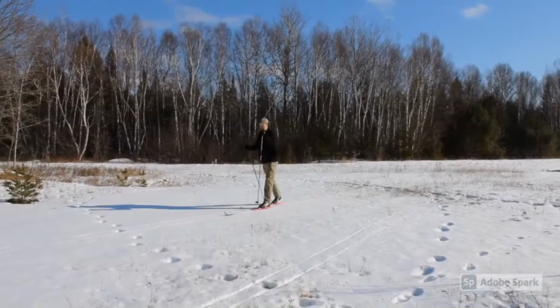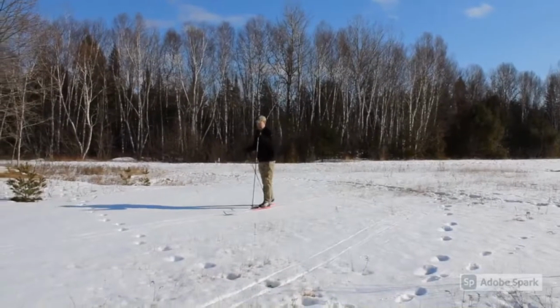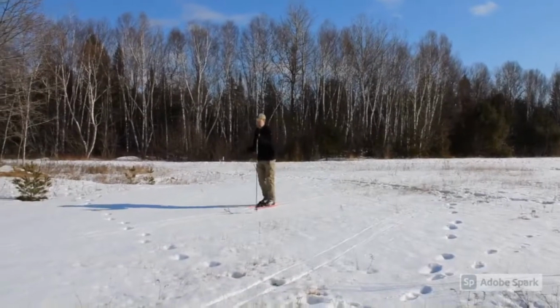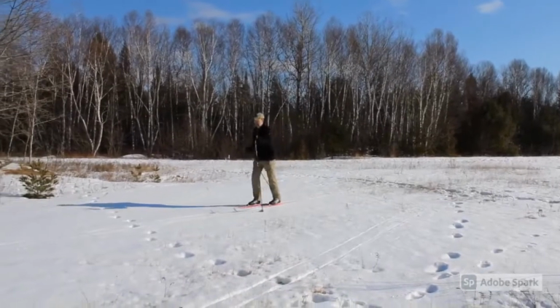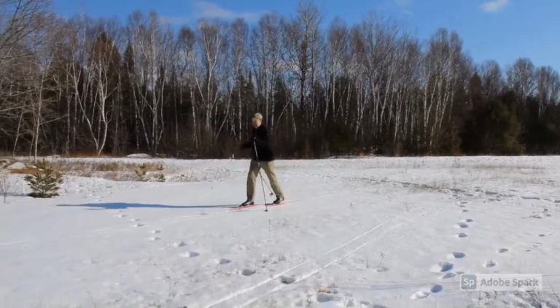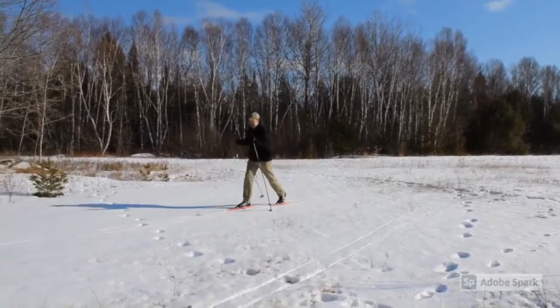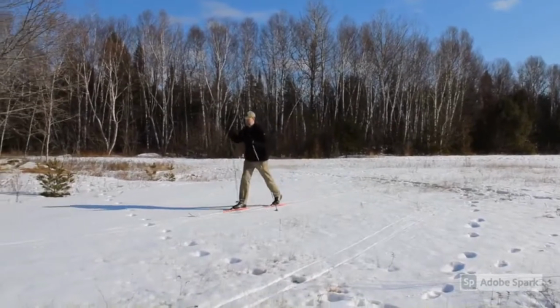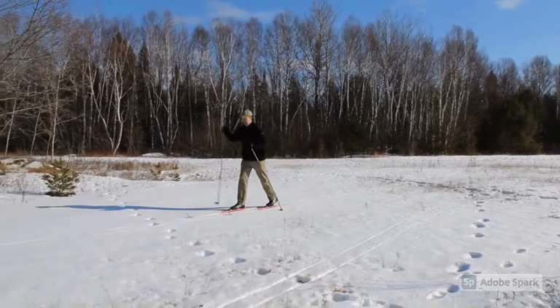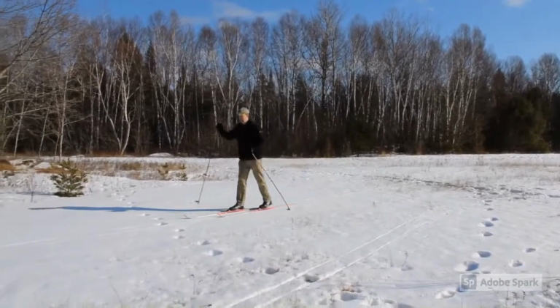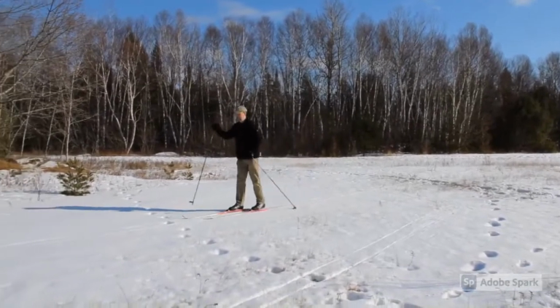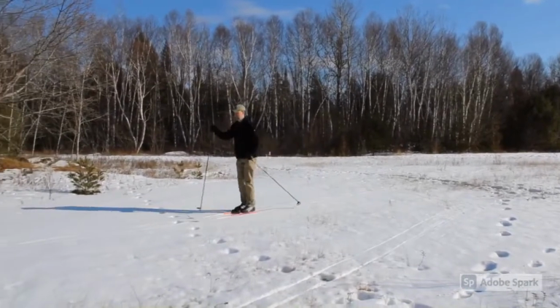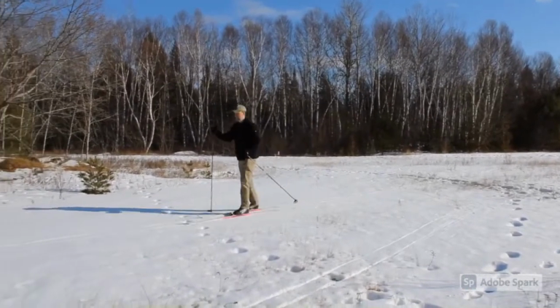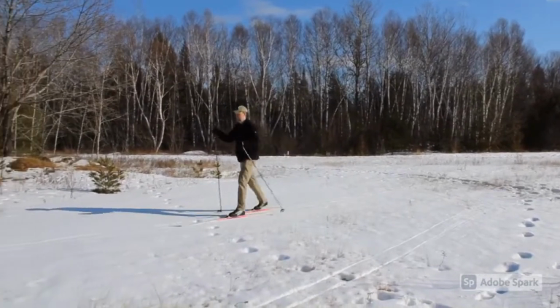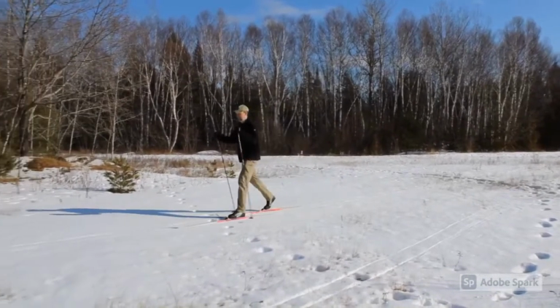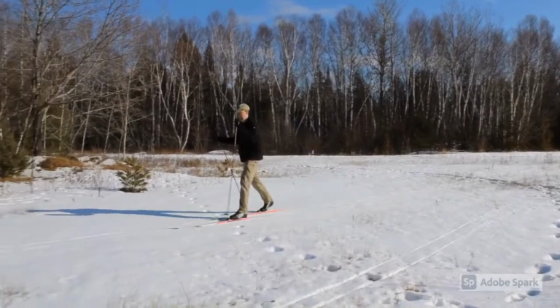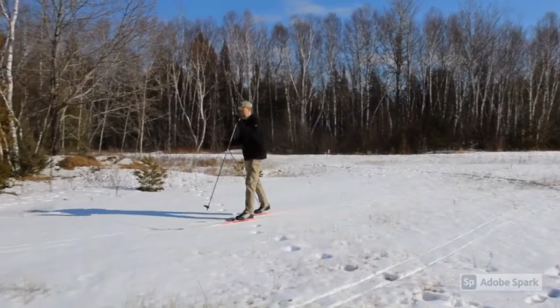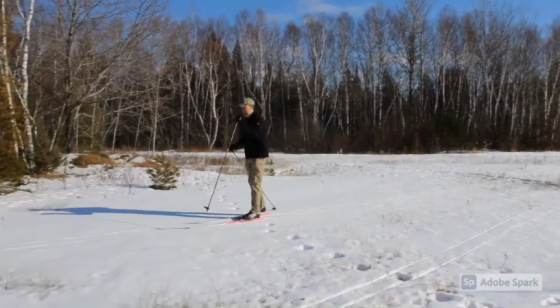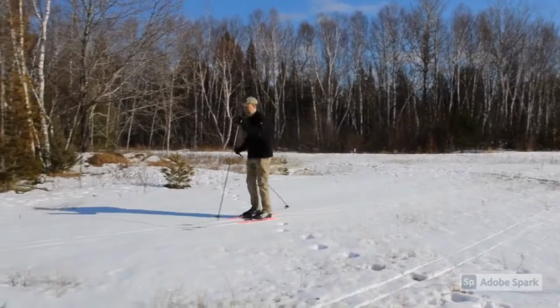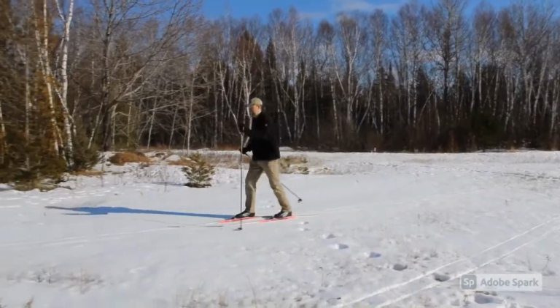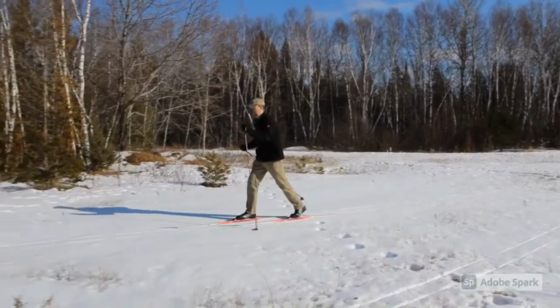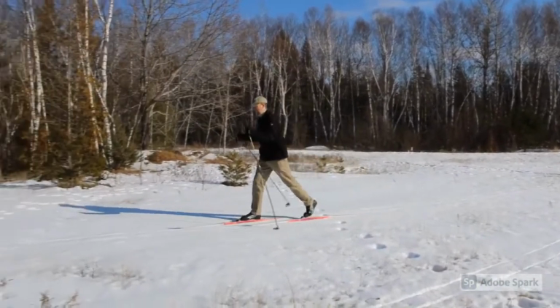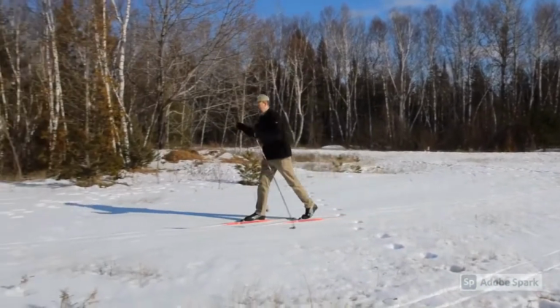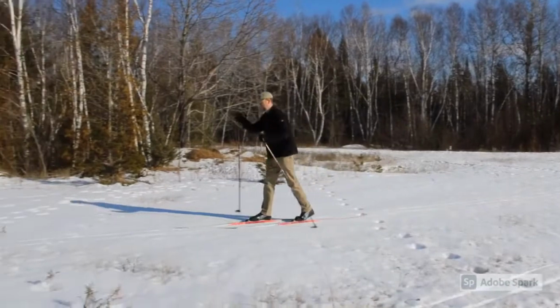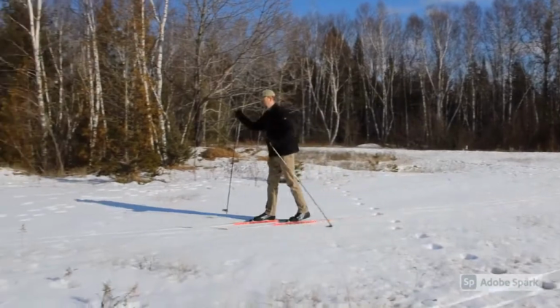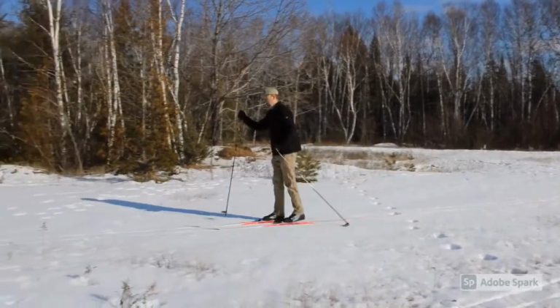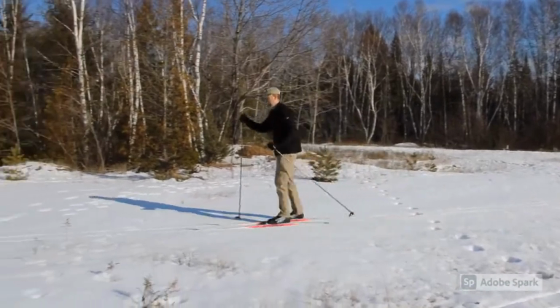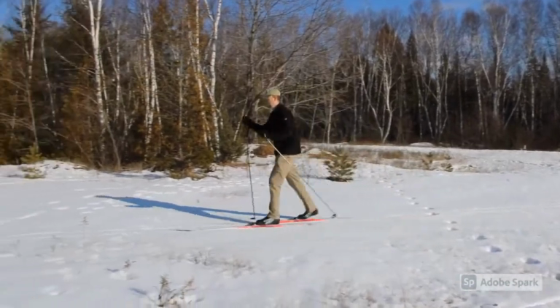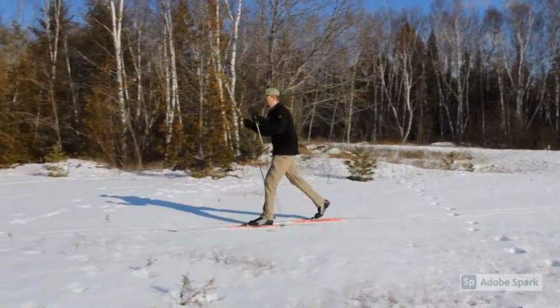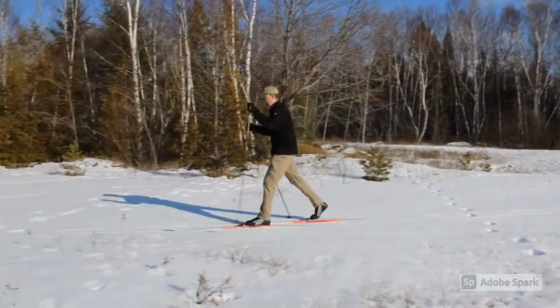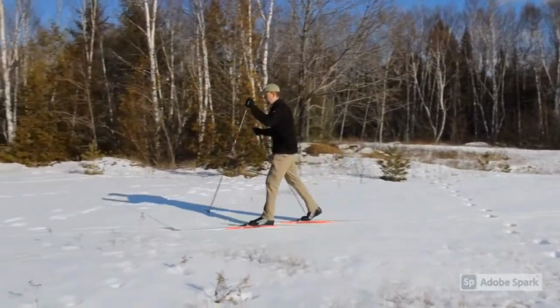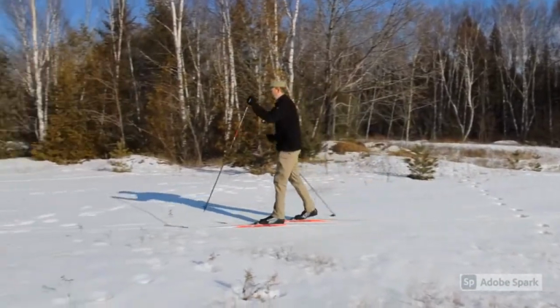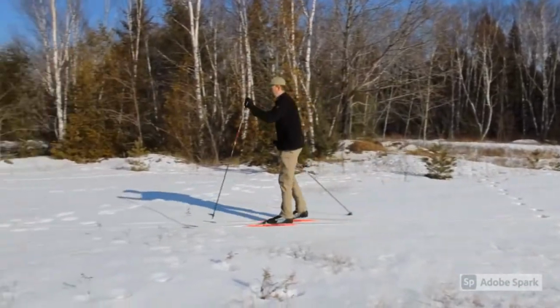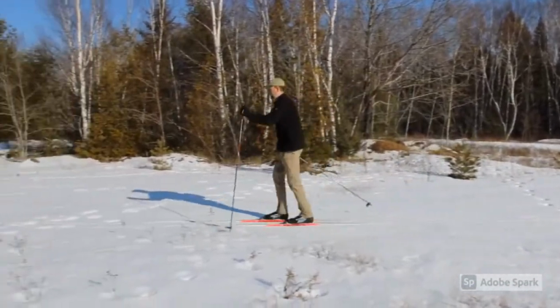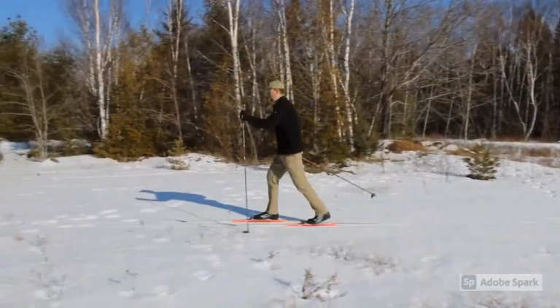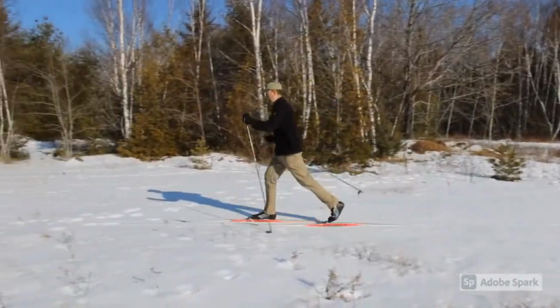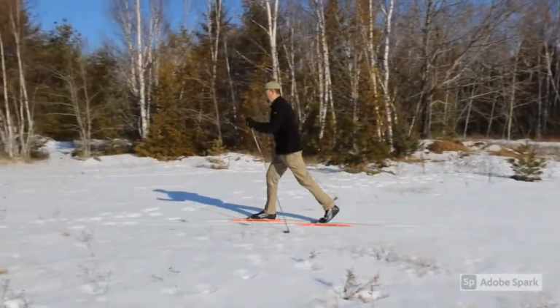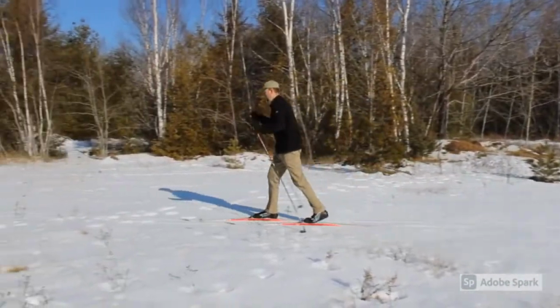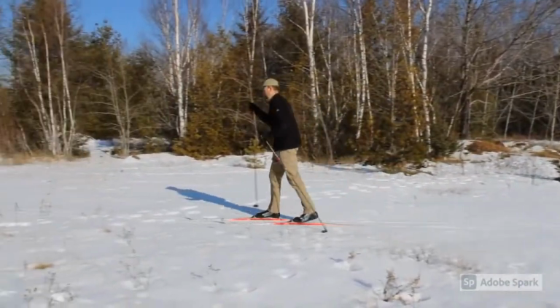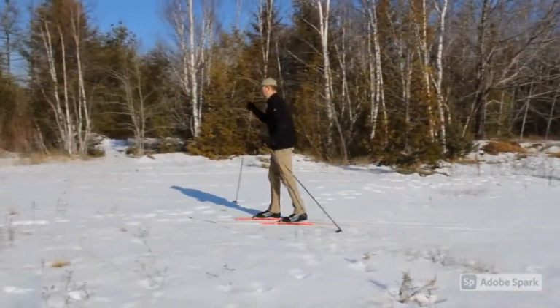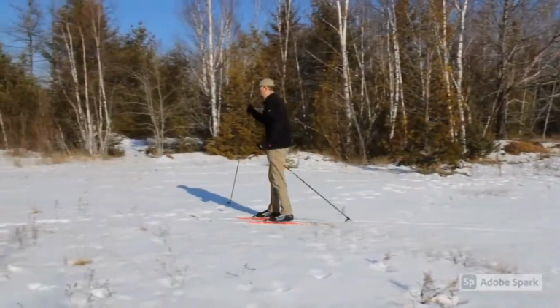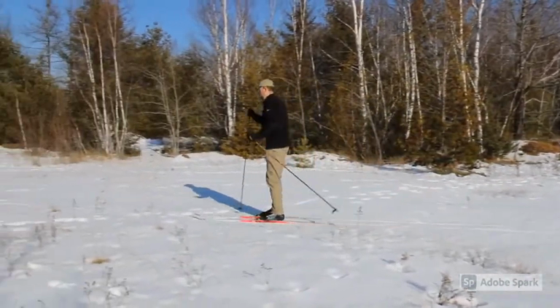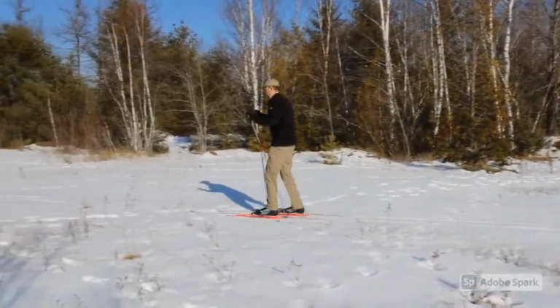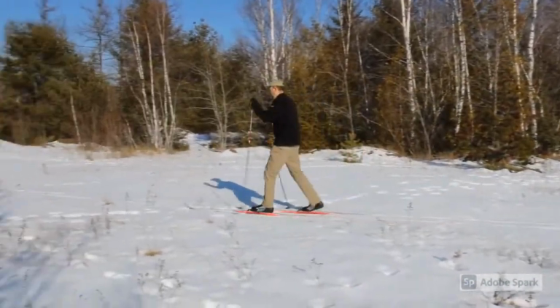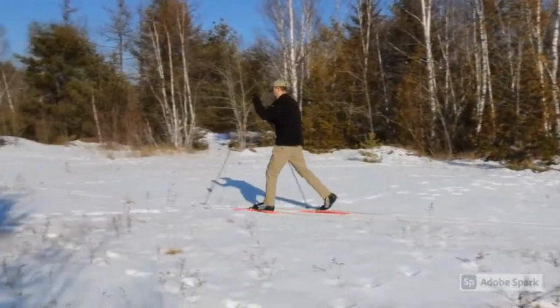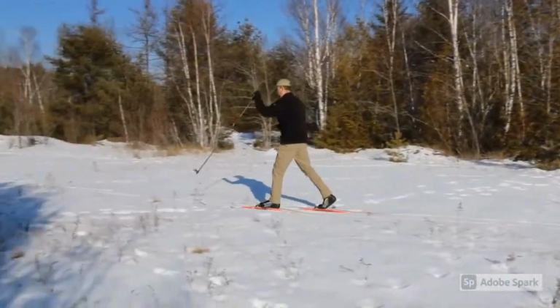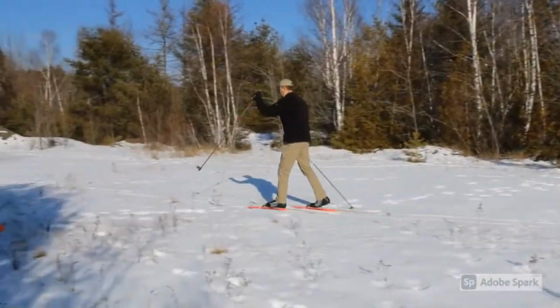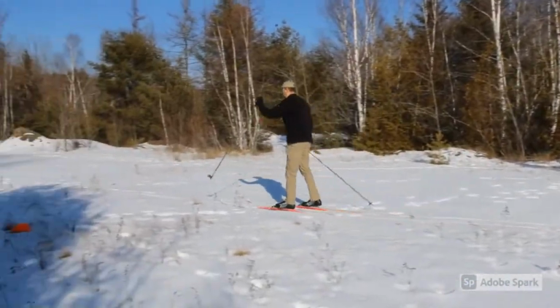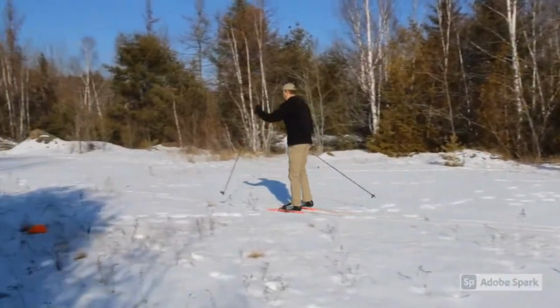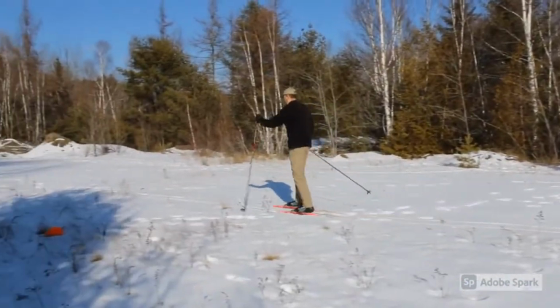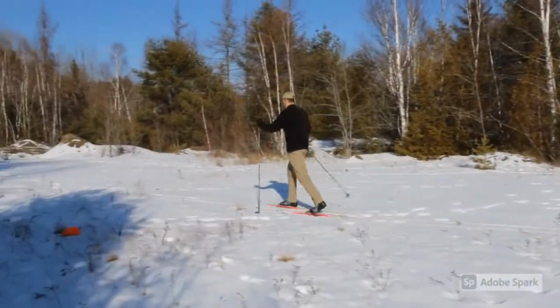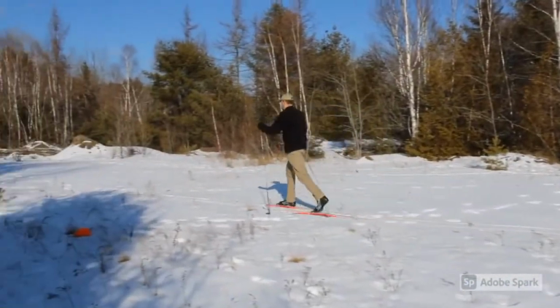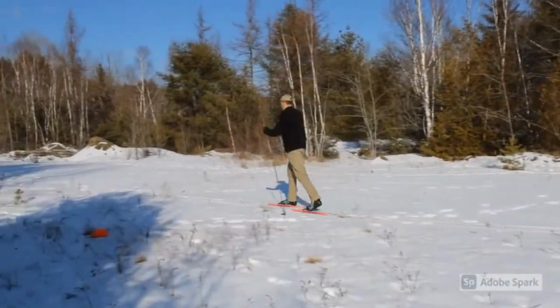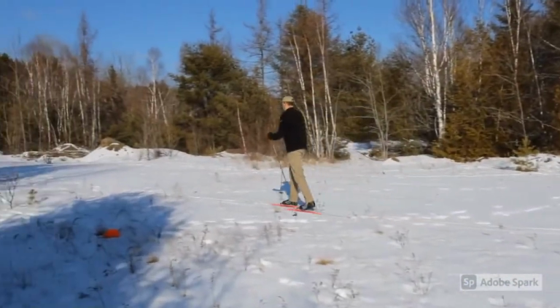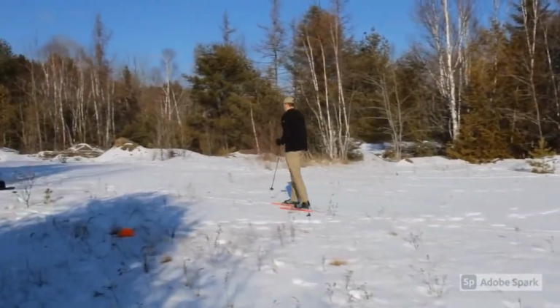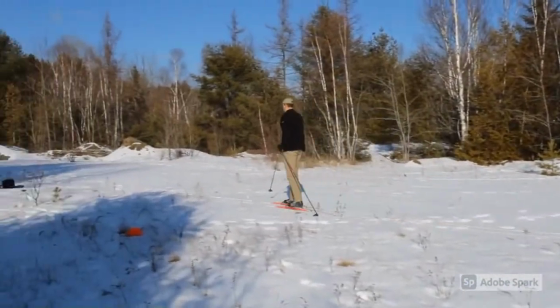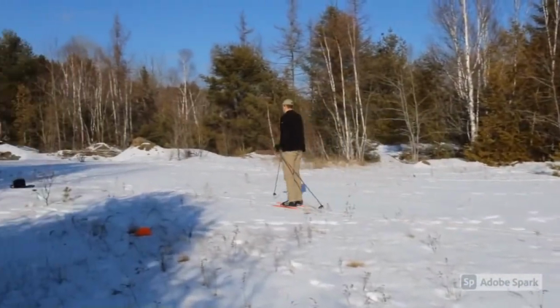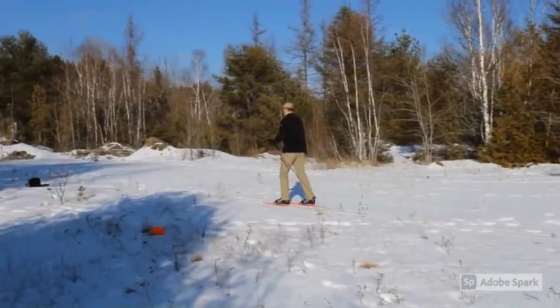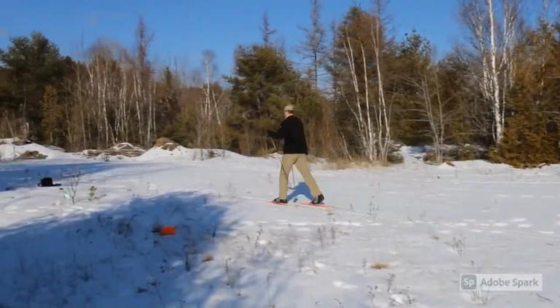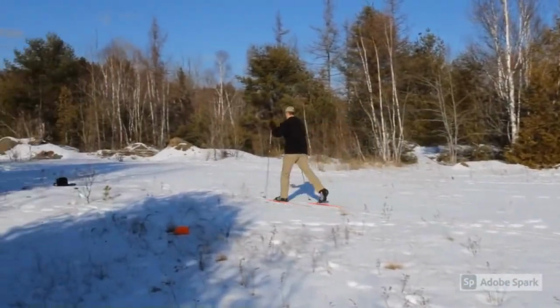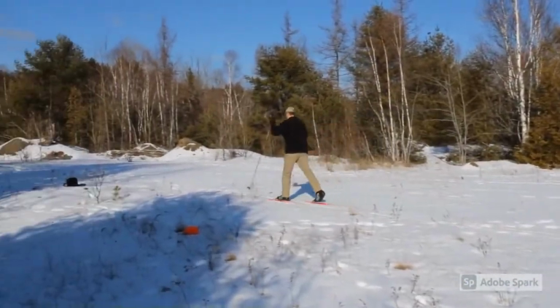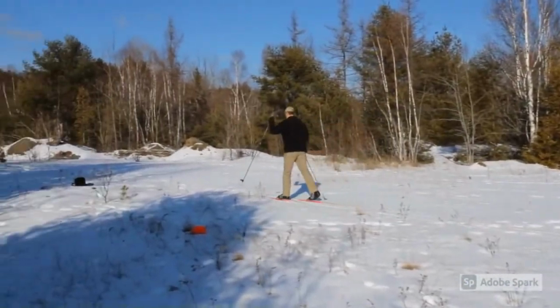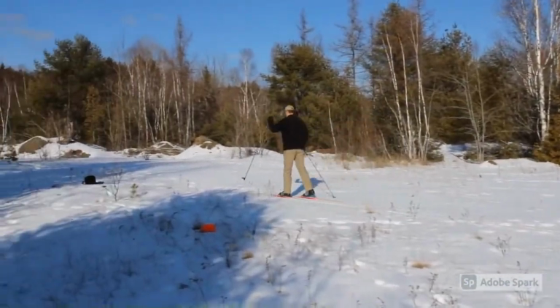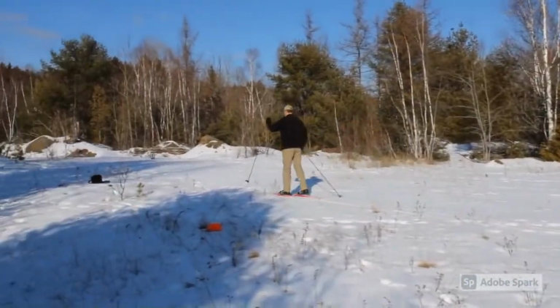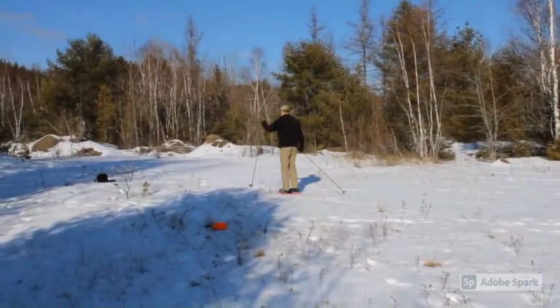Located on the north side of Milford Road, a half mile past Big Musquash Bridge, the Musquash Esker Trail is an excellent option for cross-country skiing.